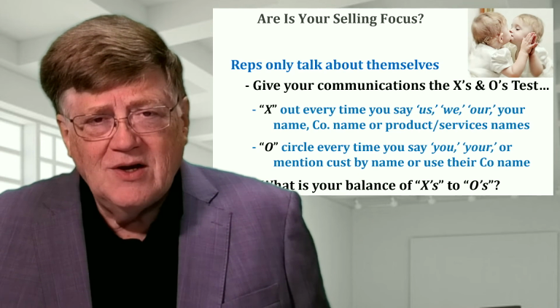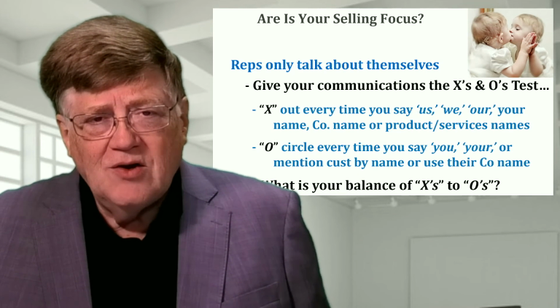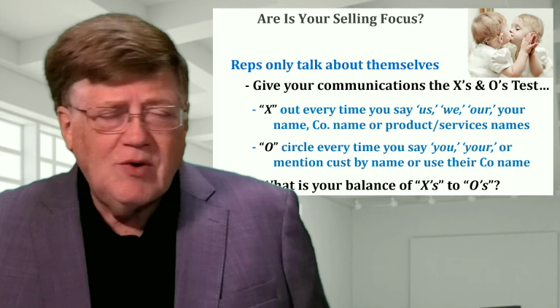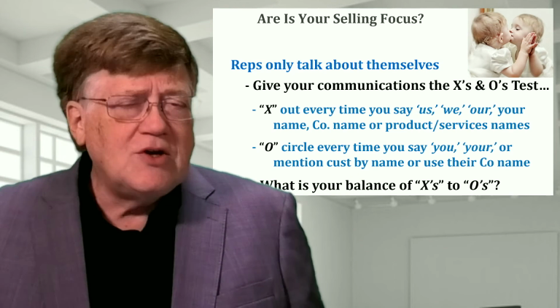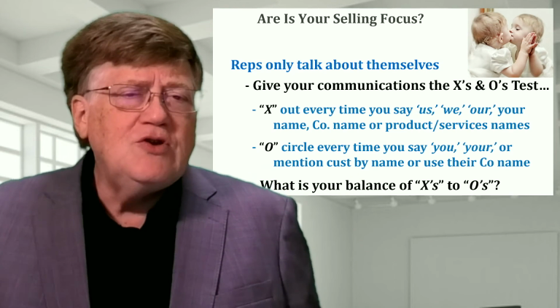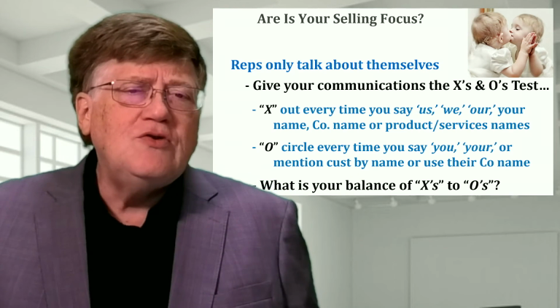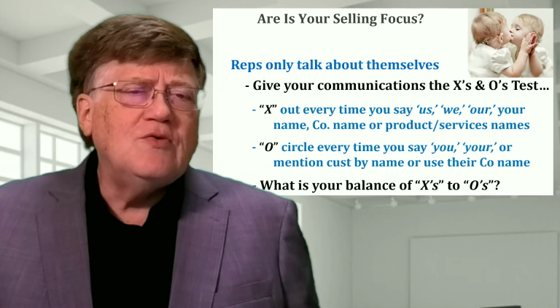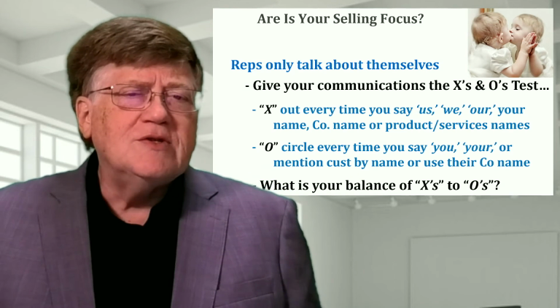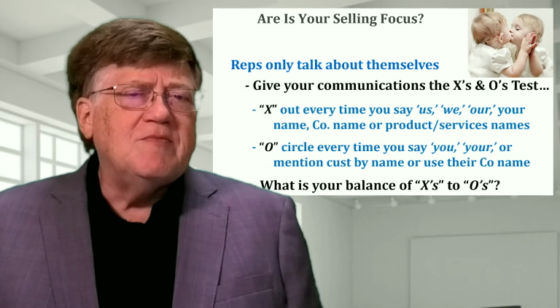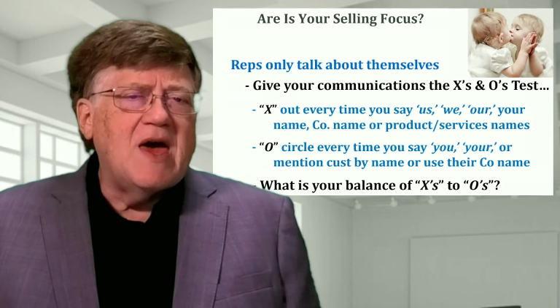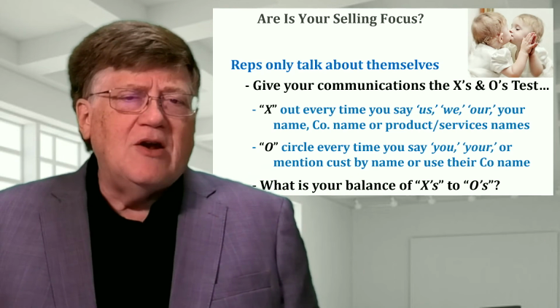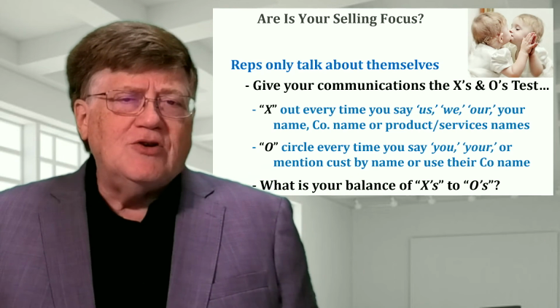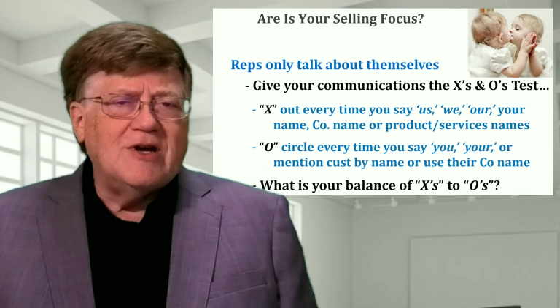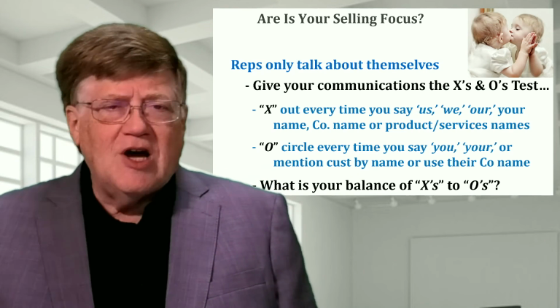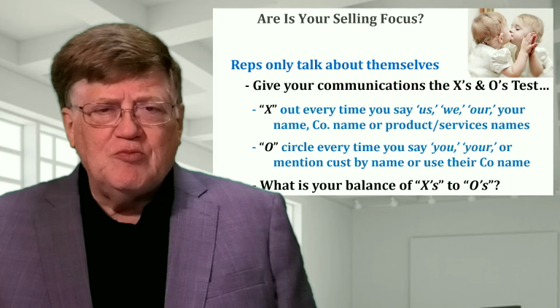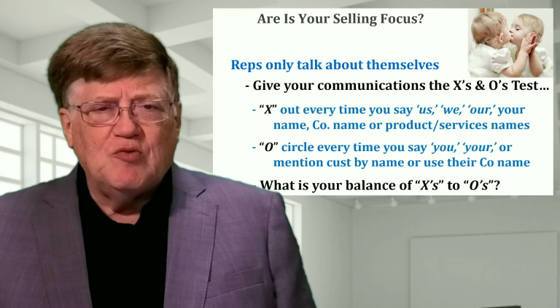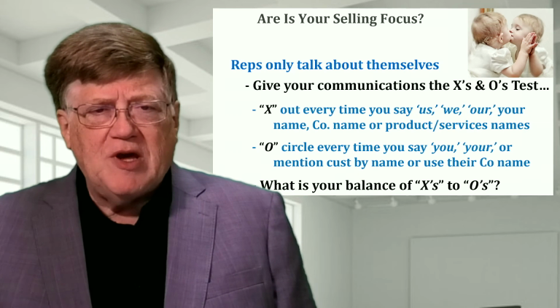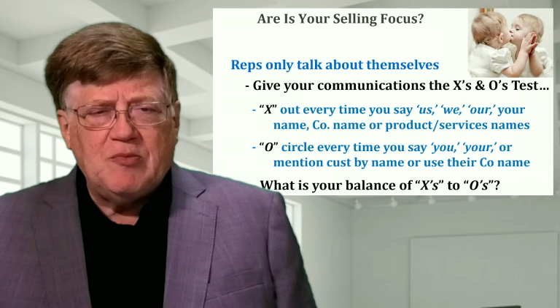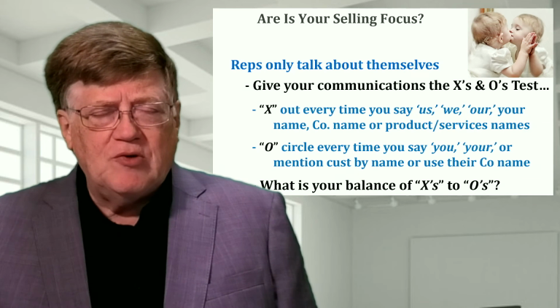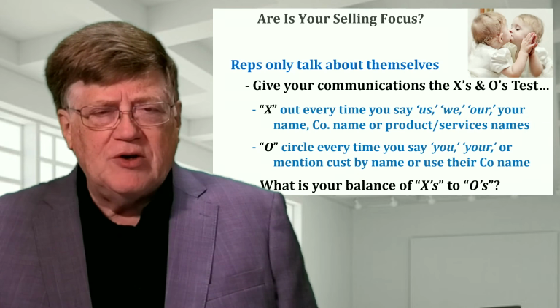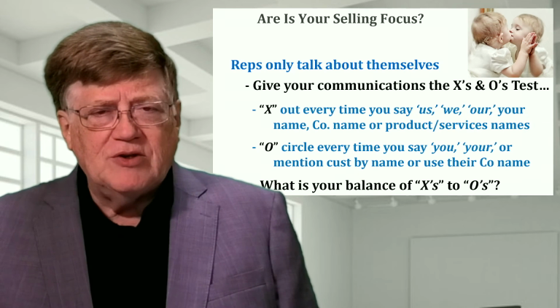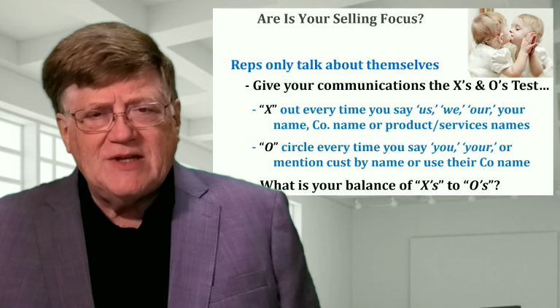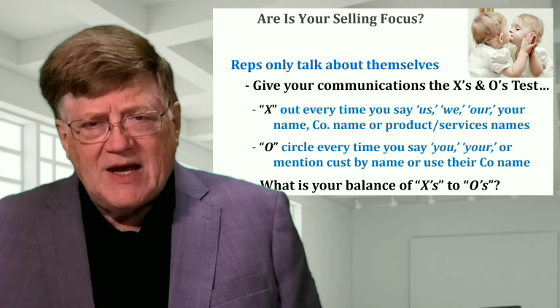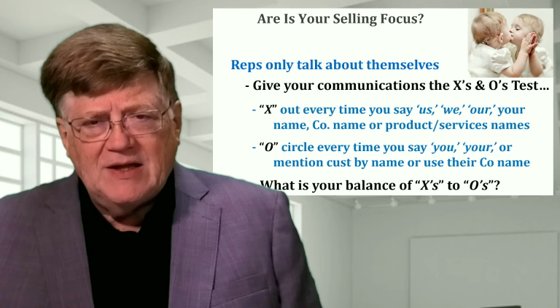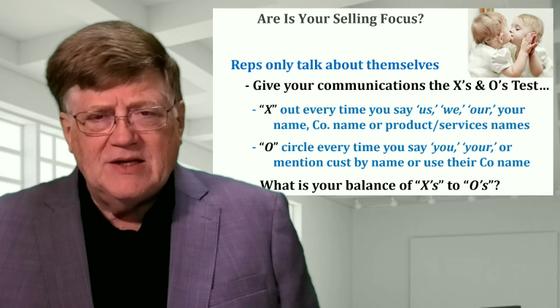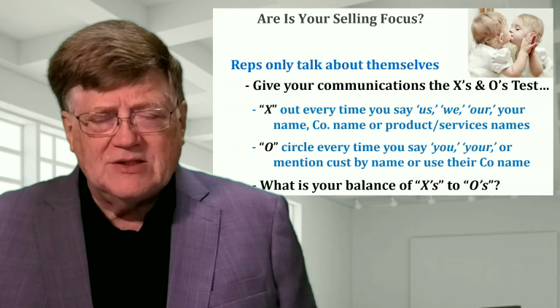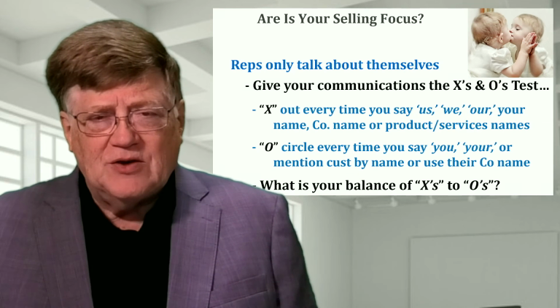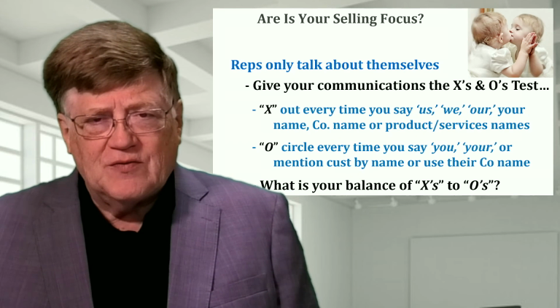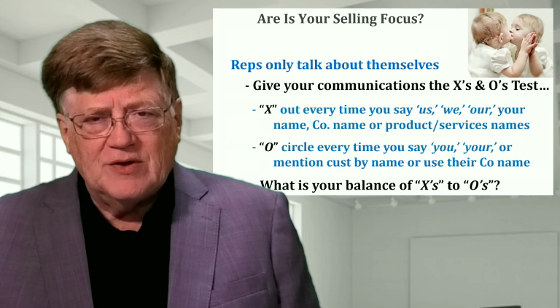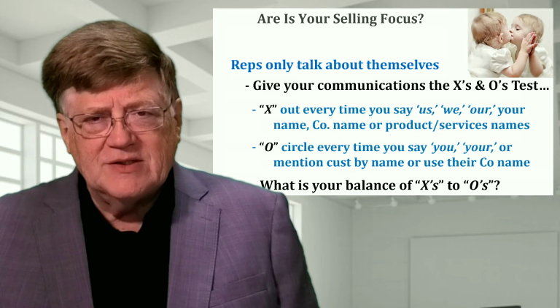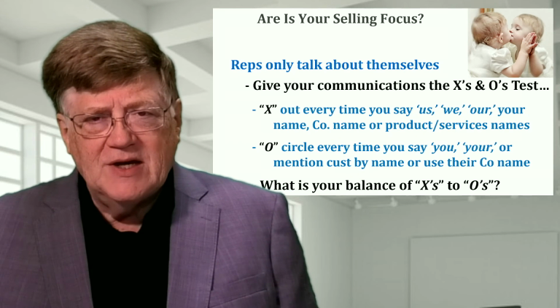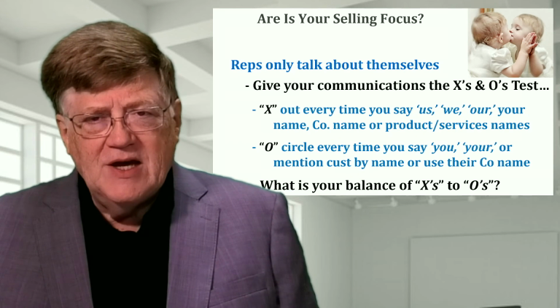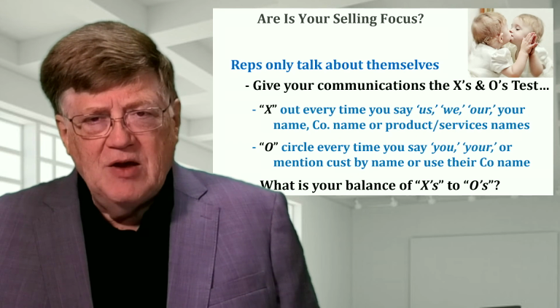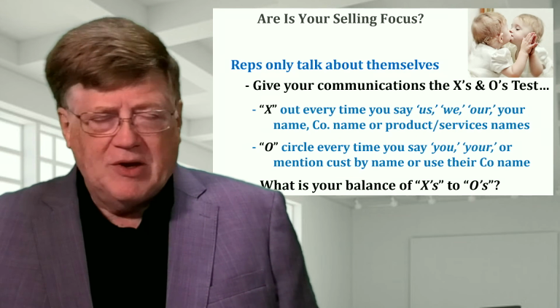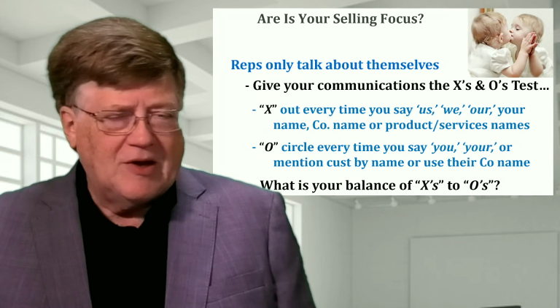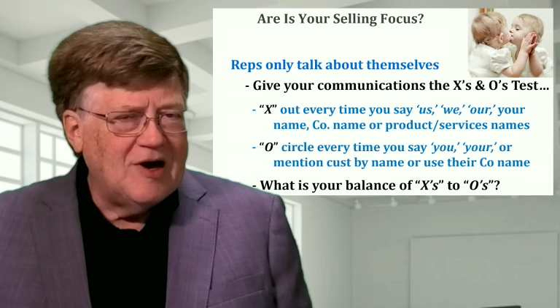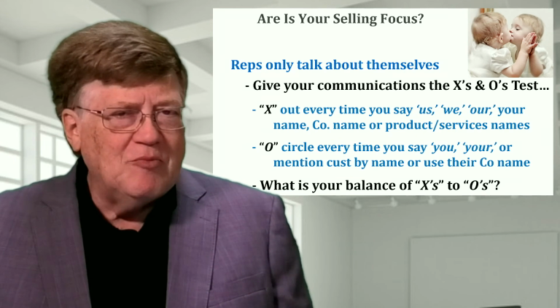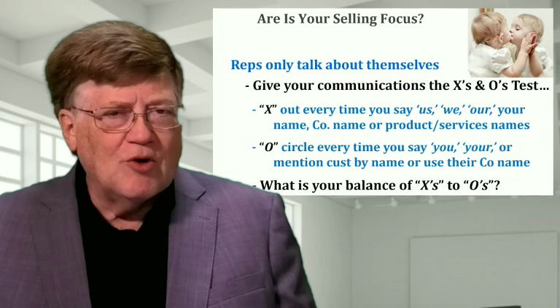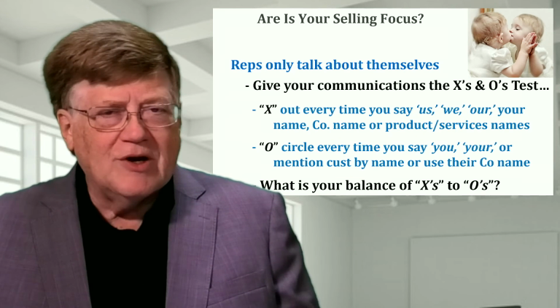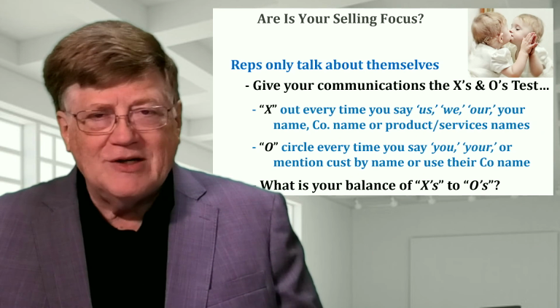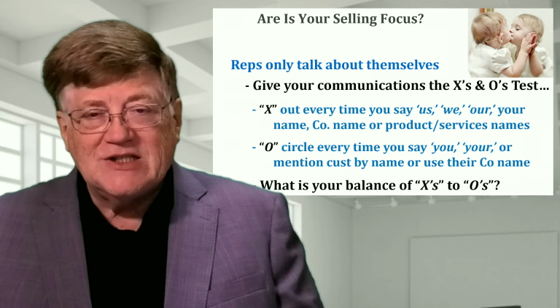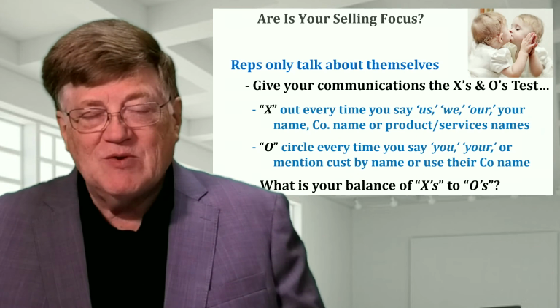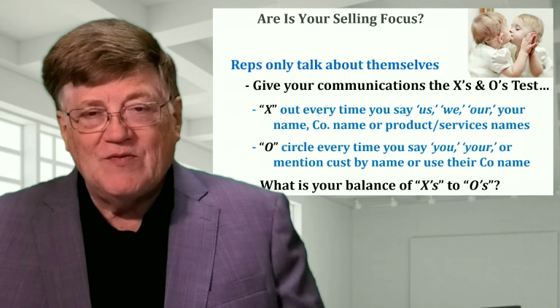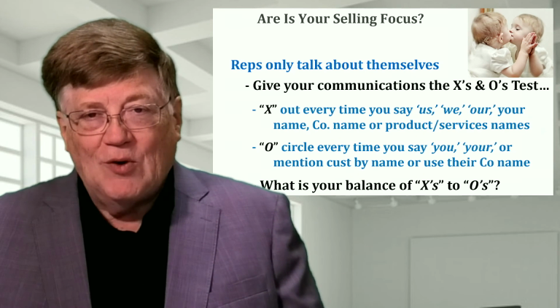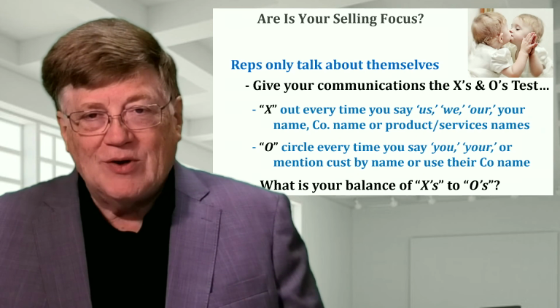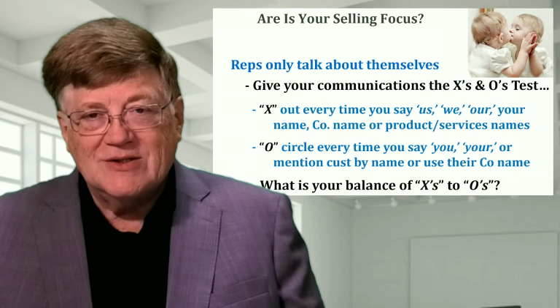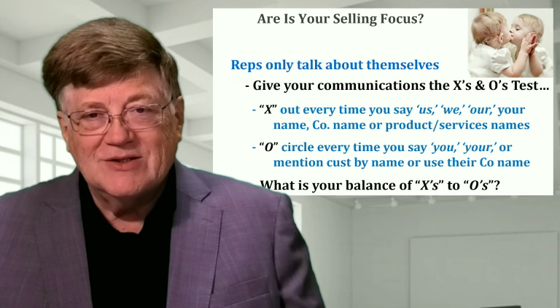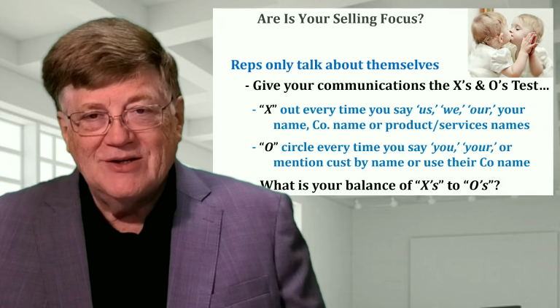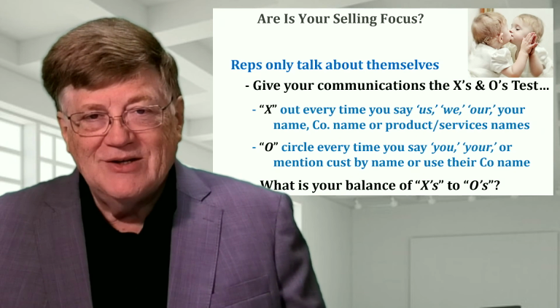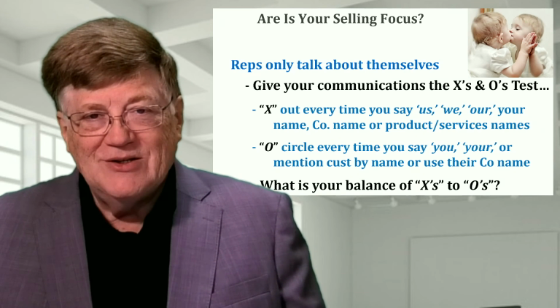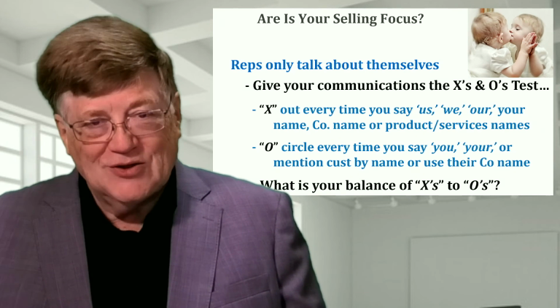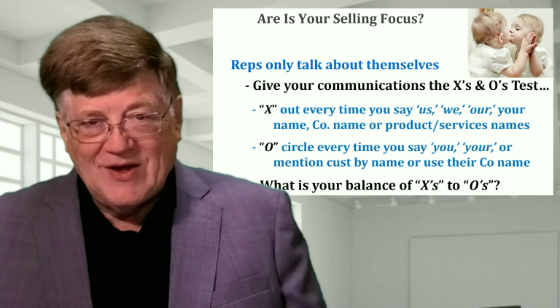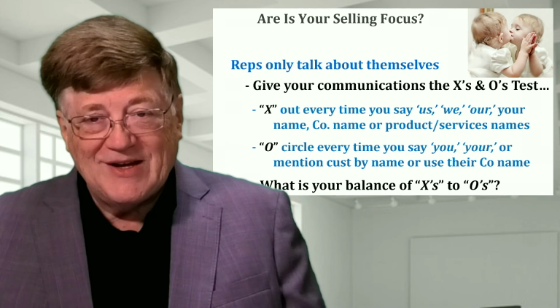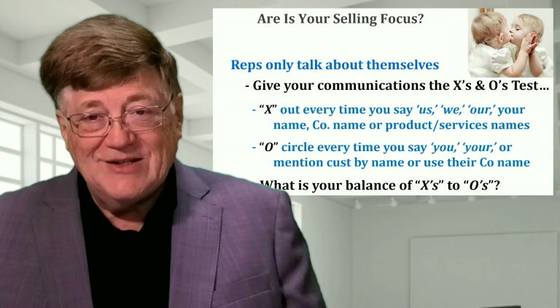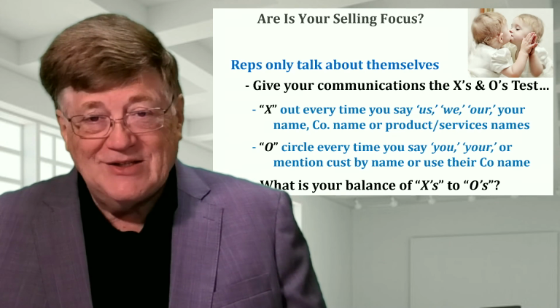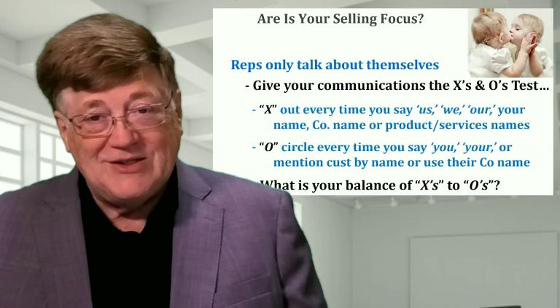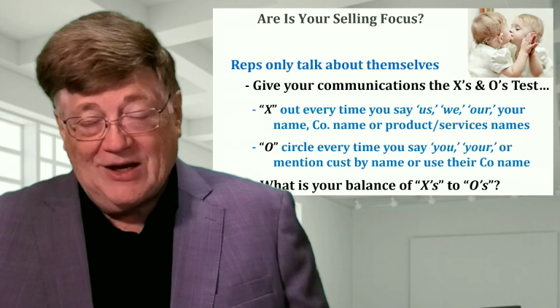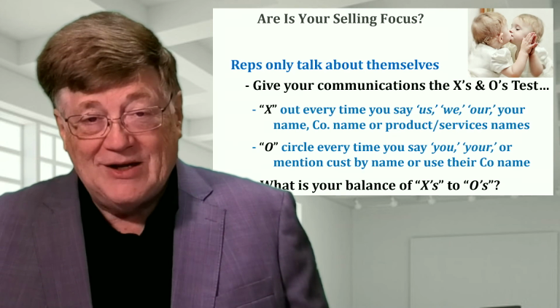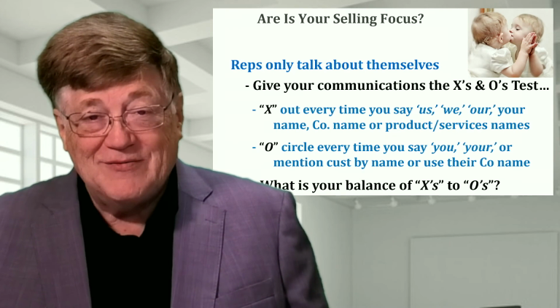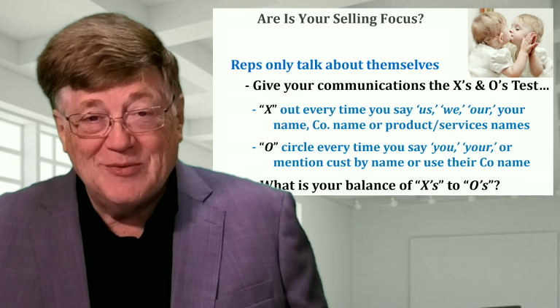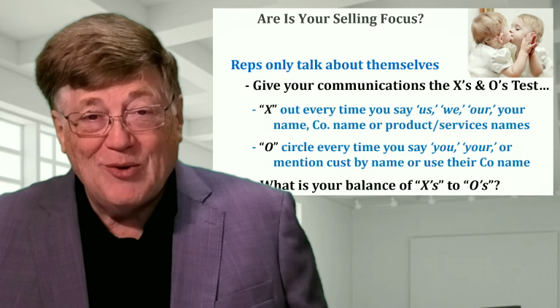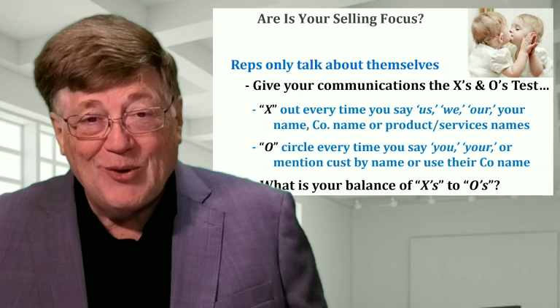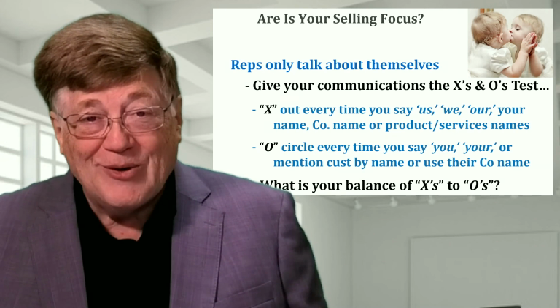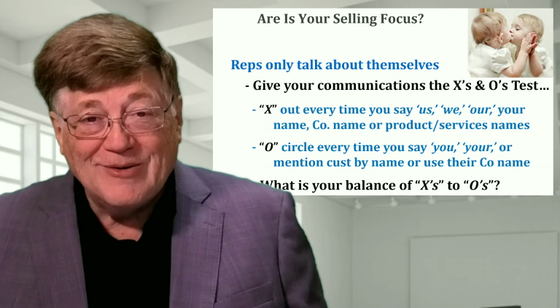What can you do as a manager to help your people understand this difference, become more customer focused so they can sell even more?